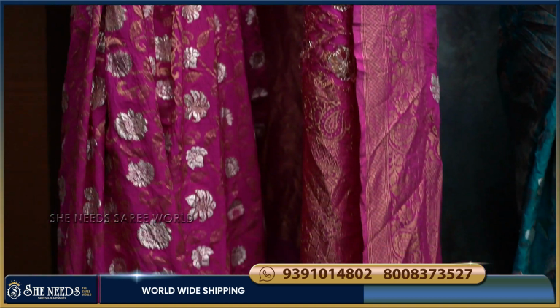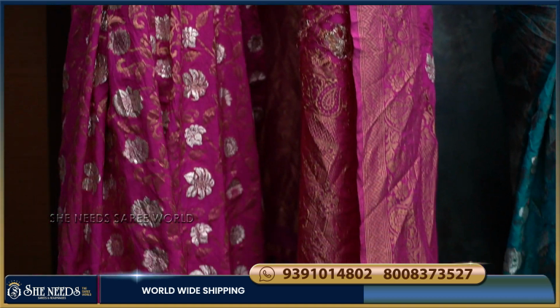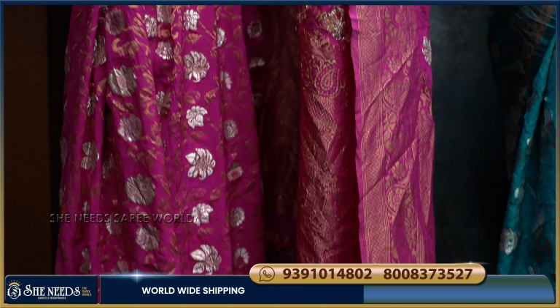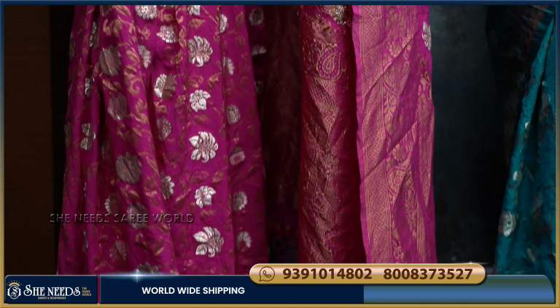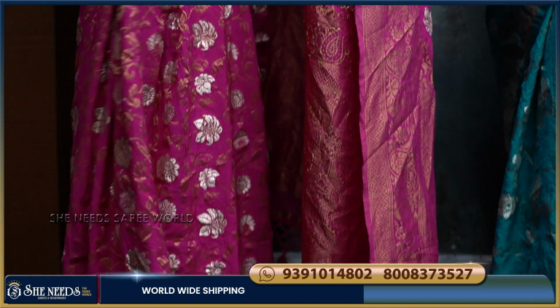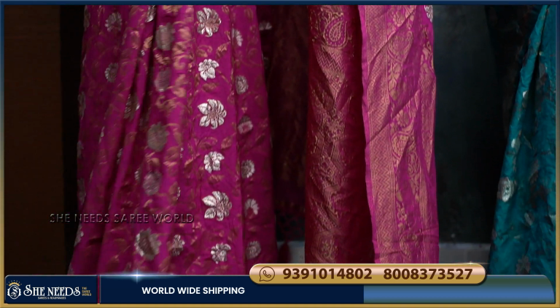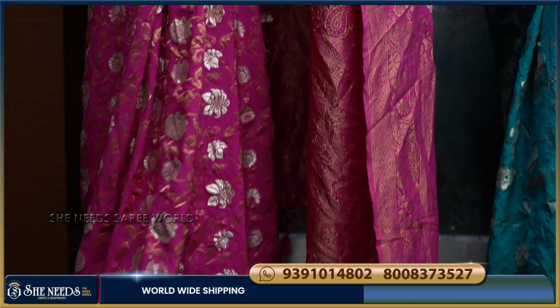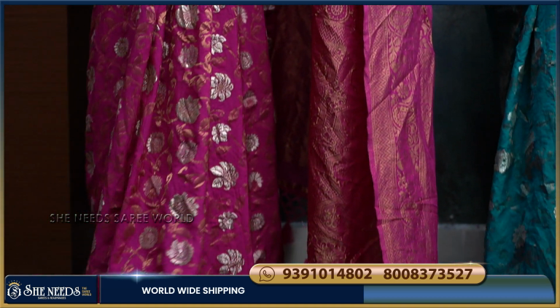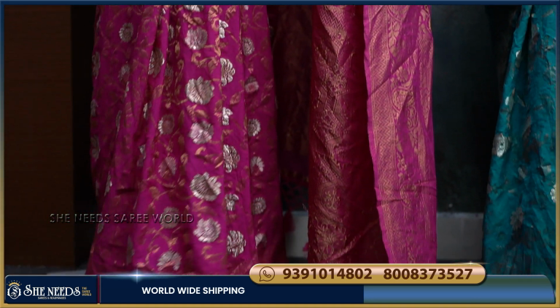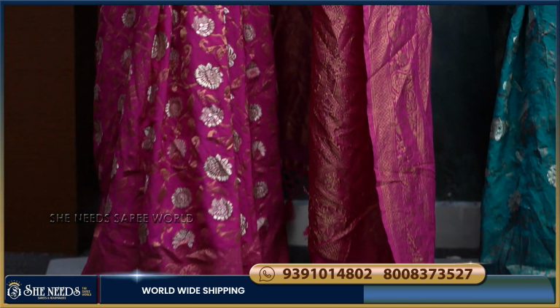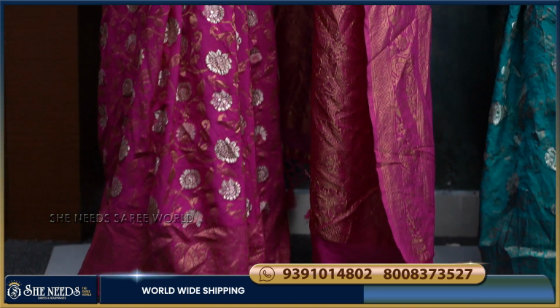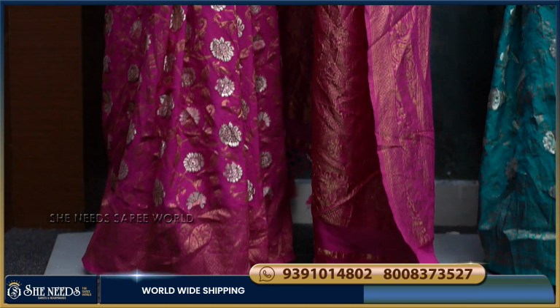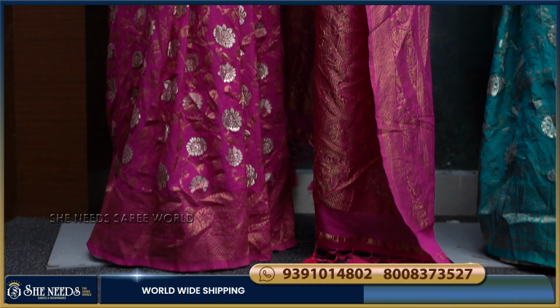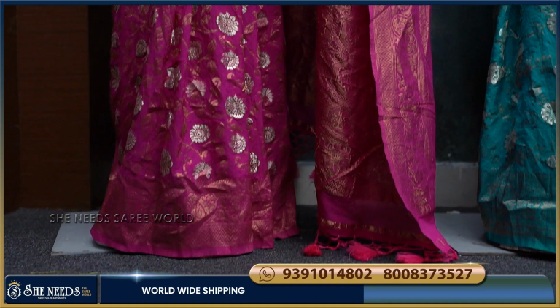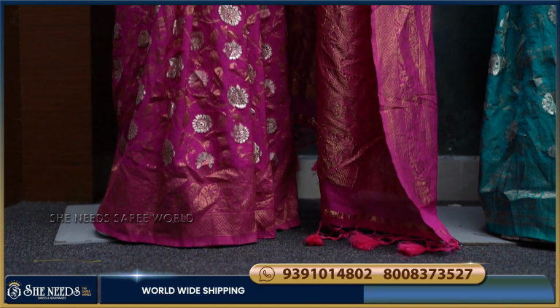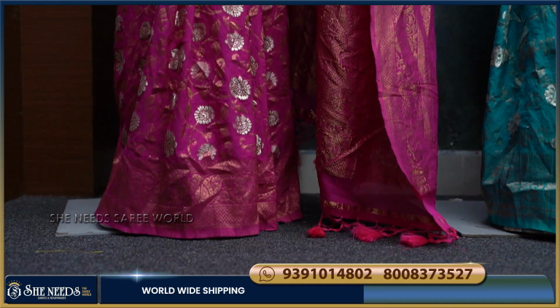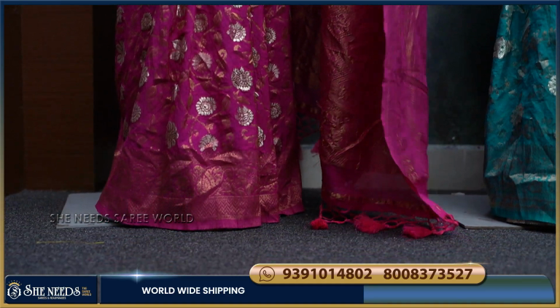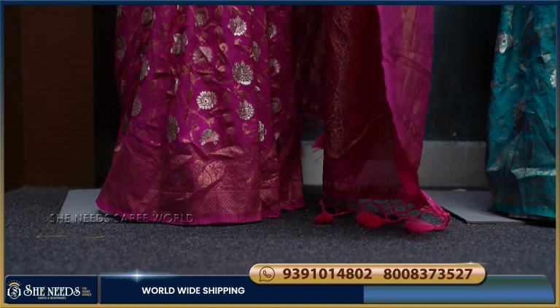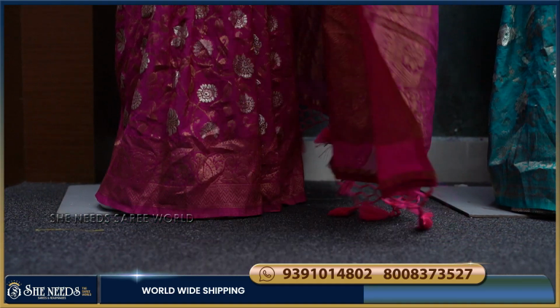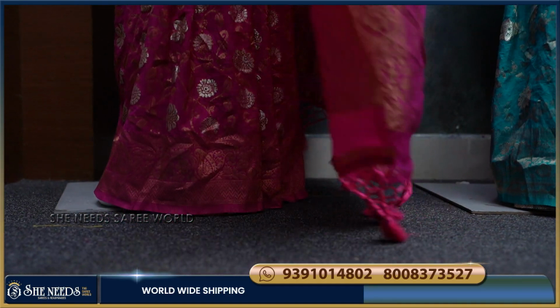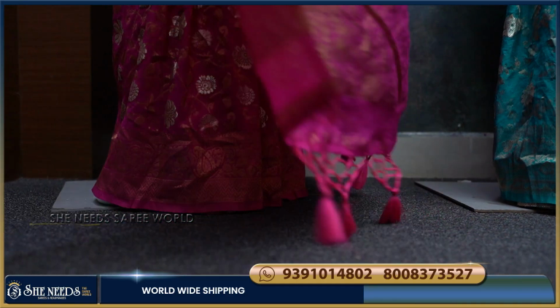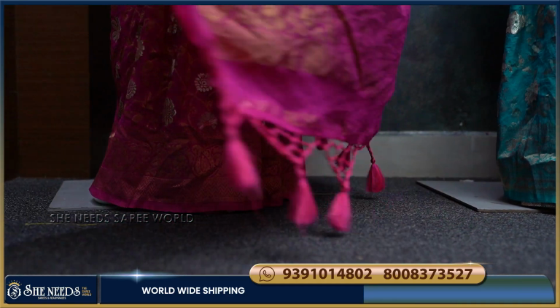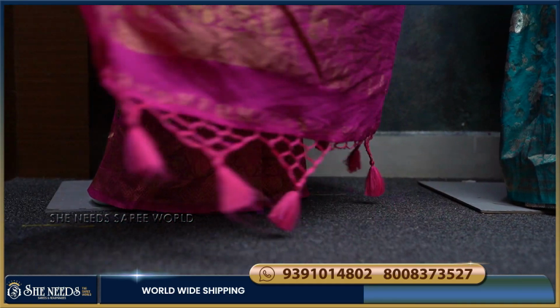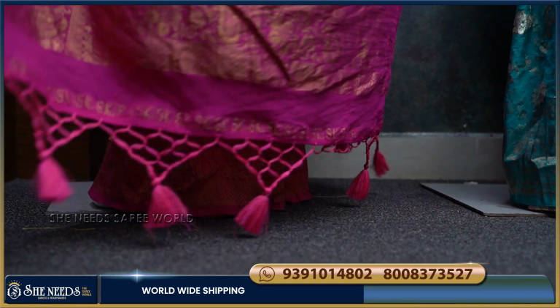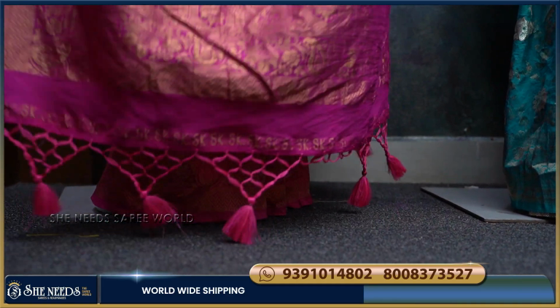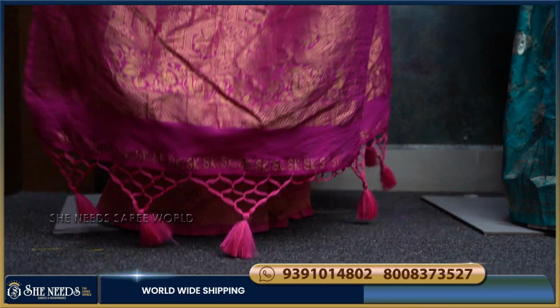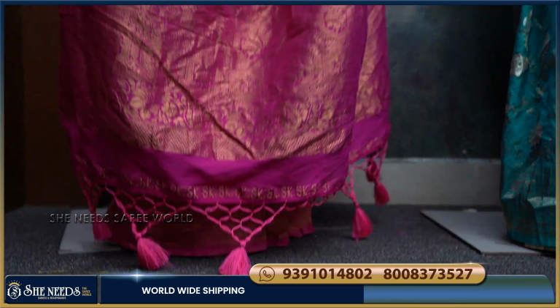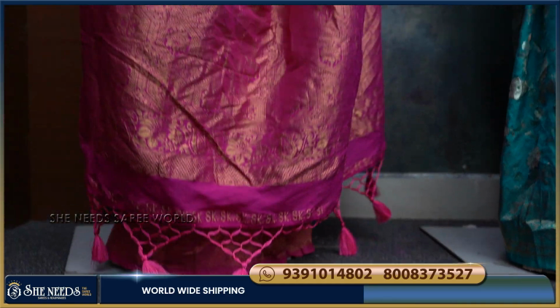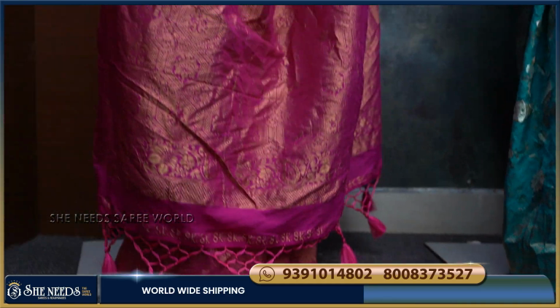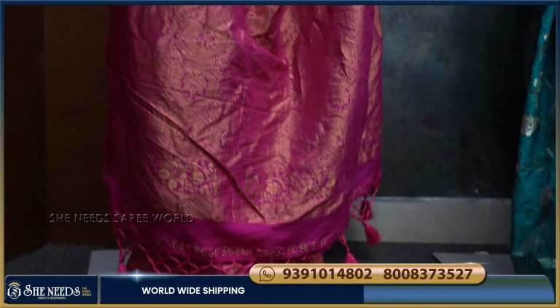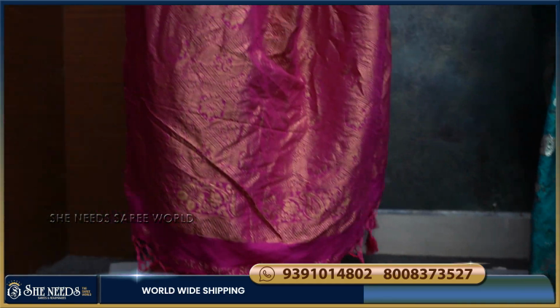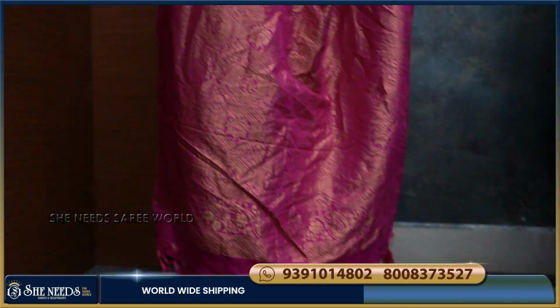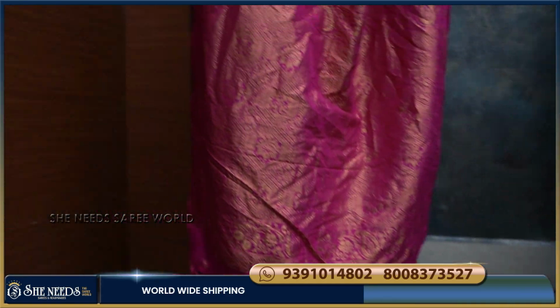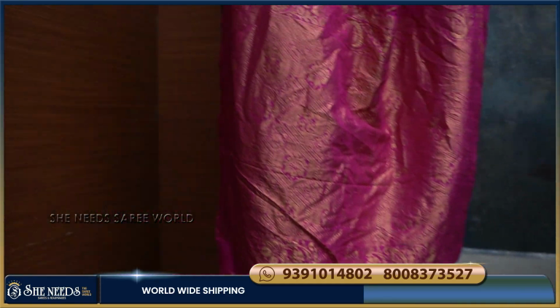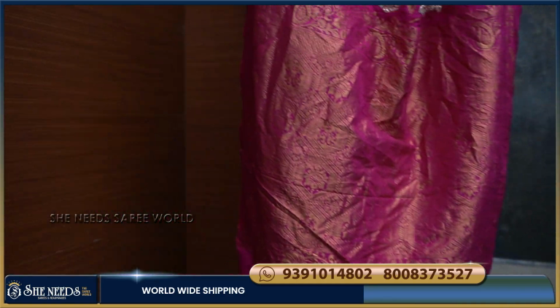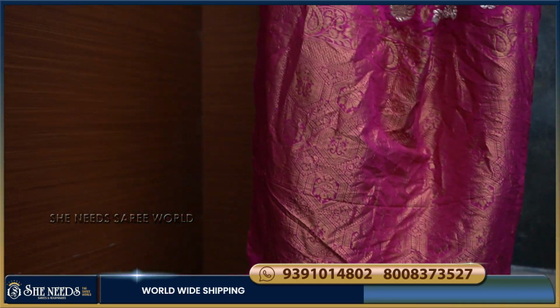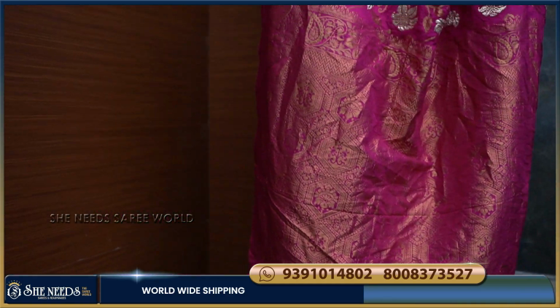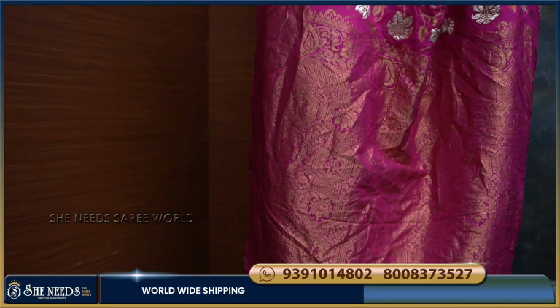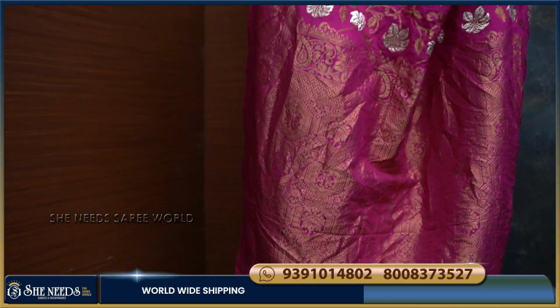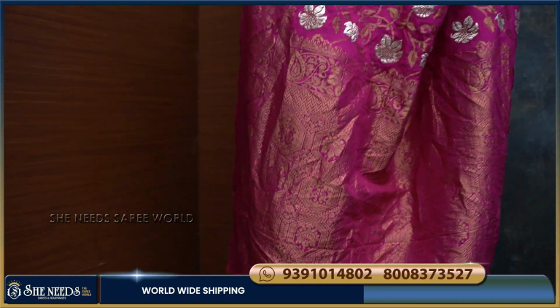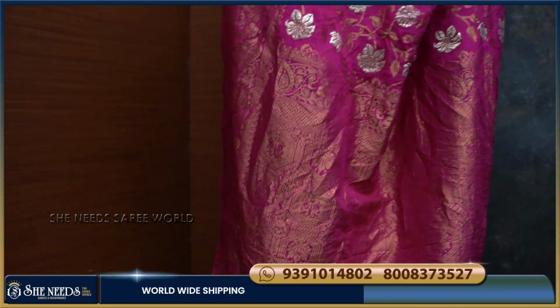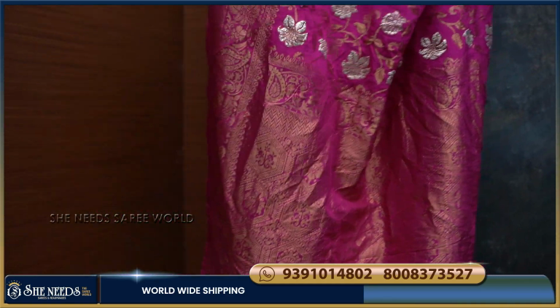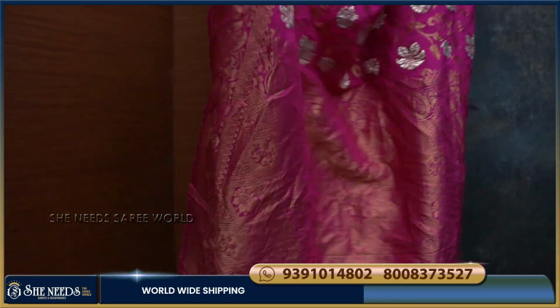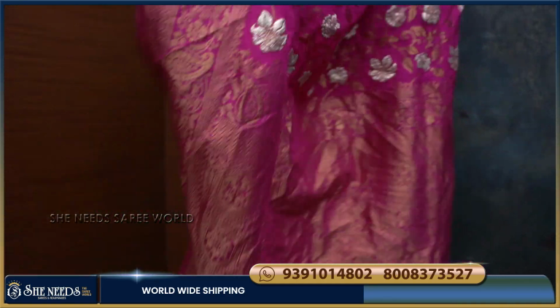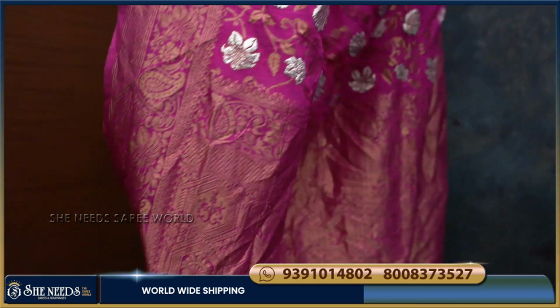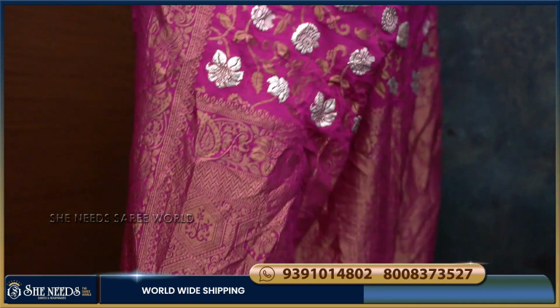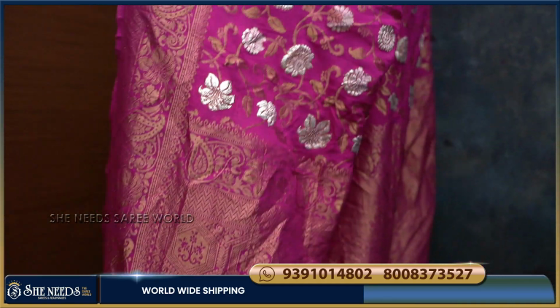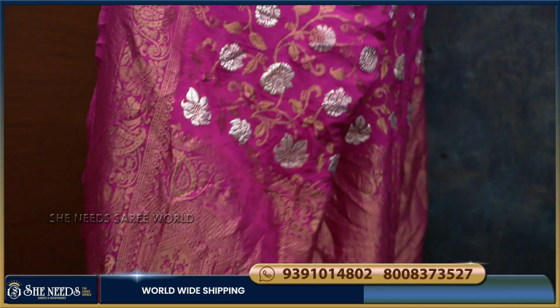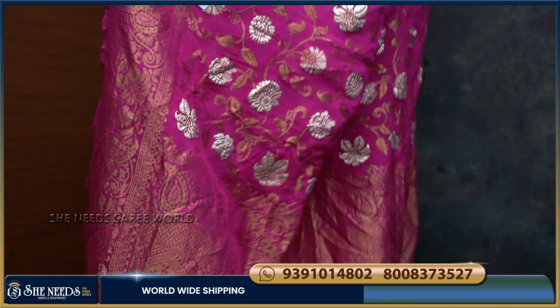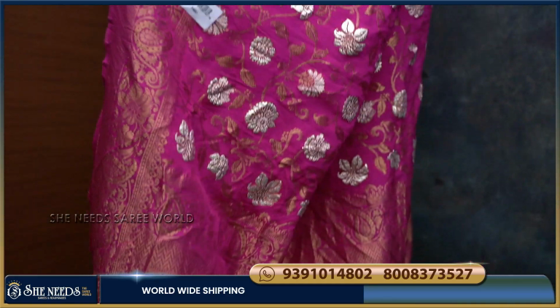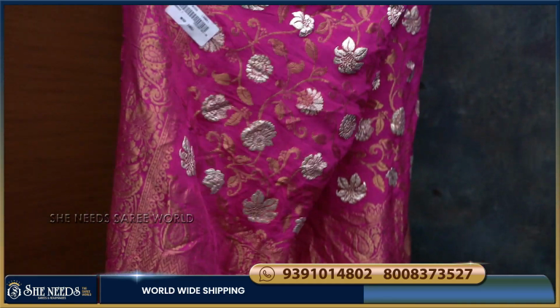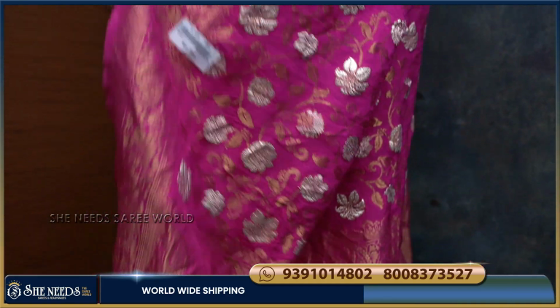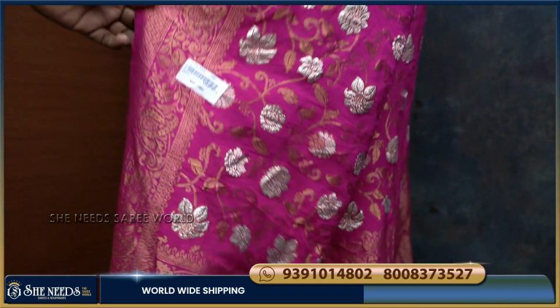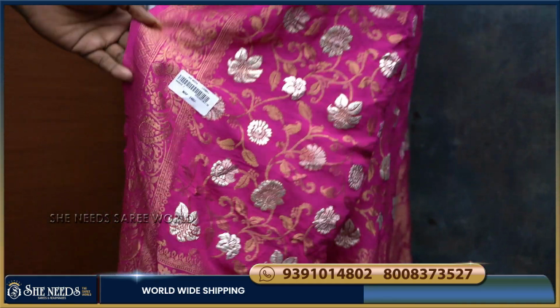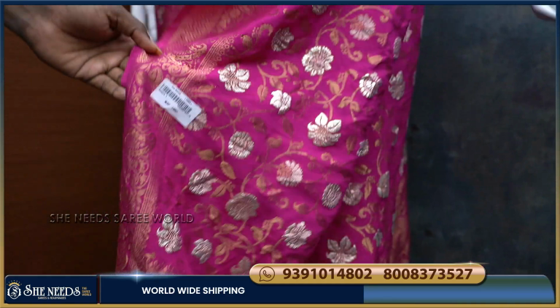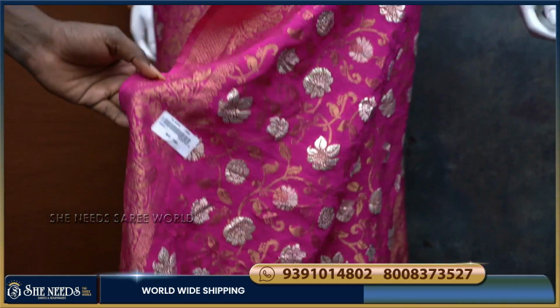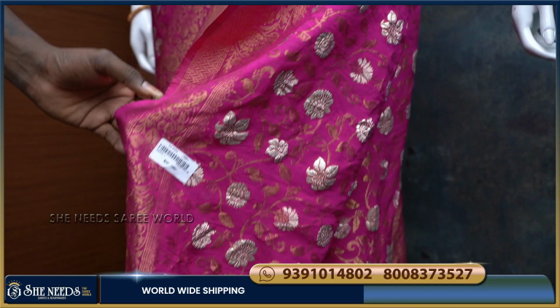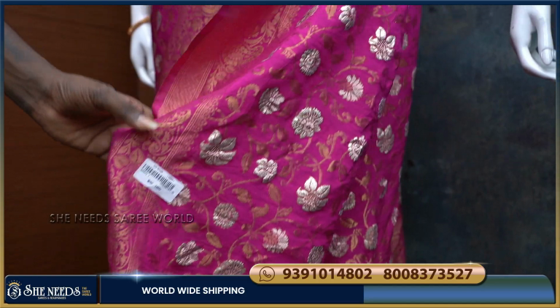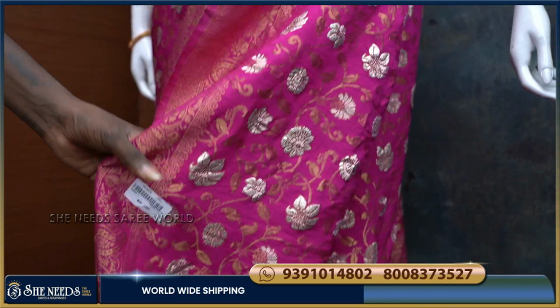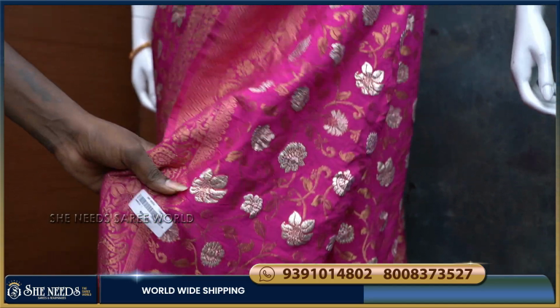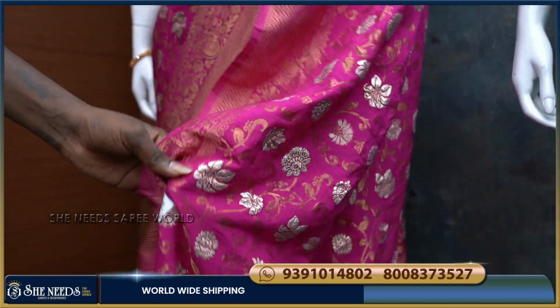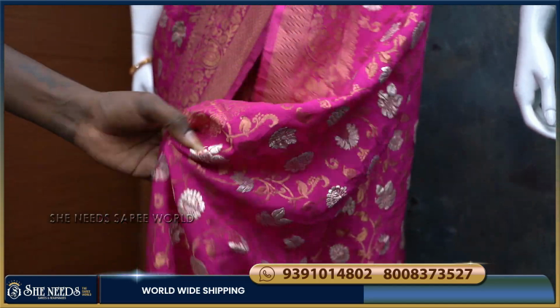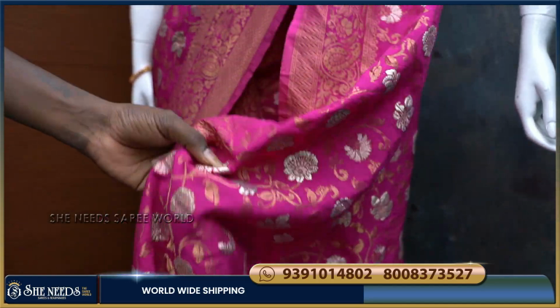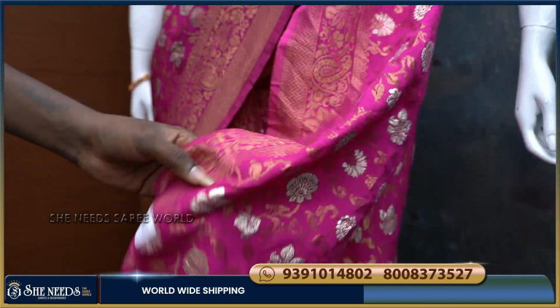The color combination is lovely, with a flower part and pure Georgette material throughout. The quality is excellent.